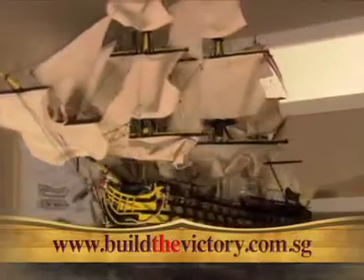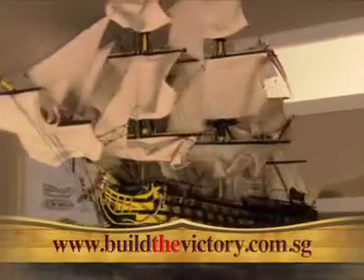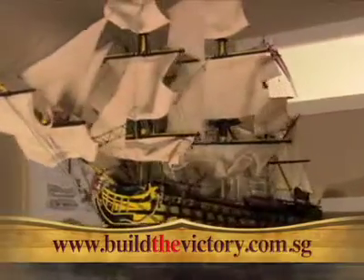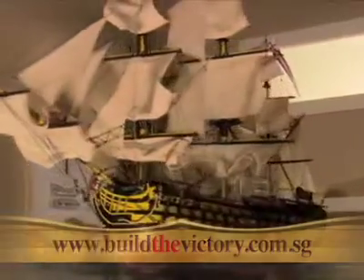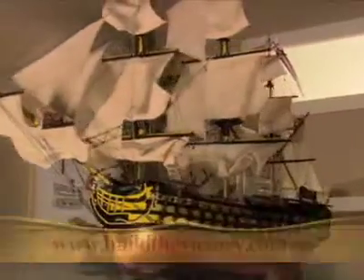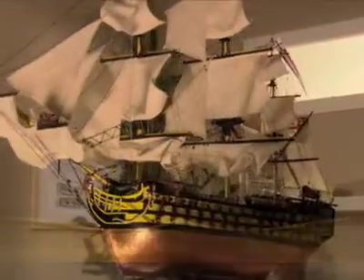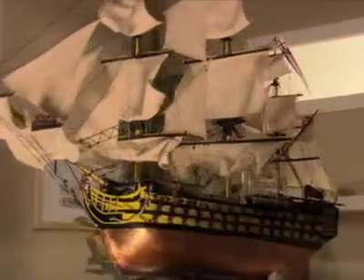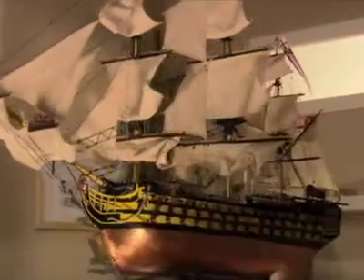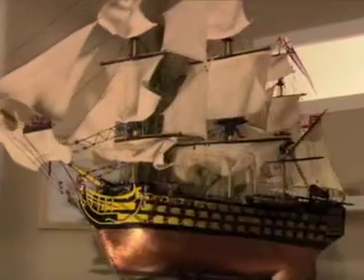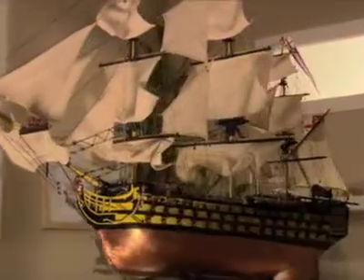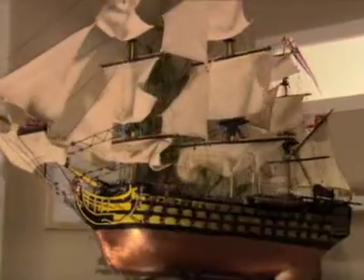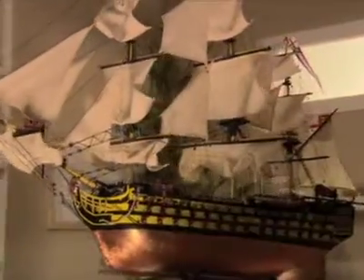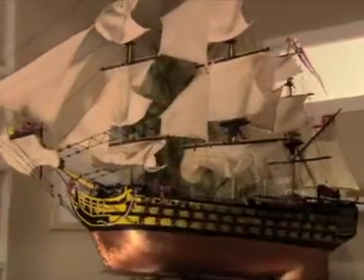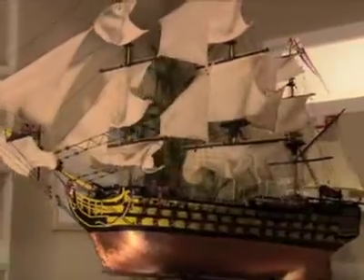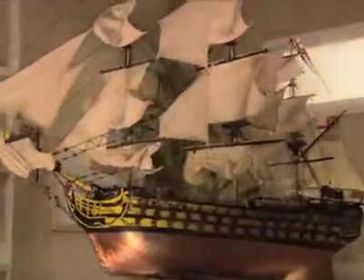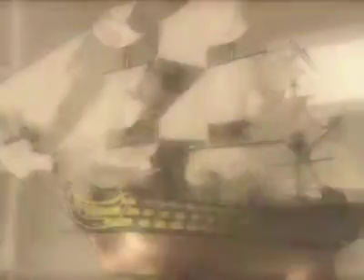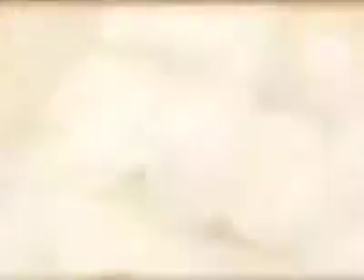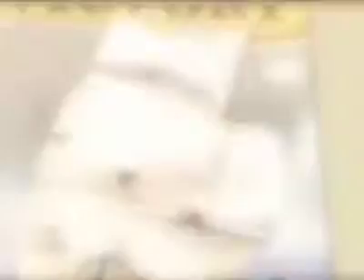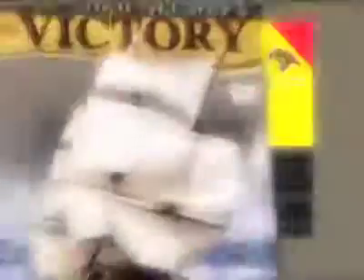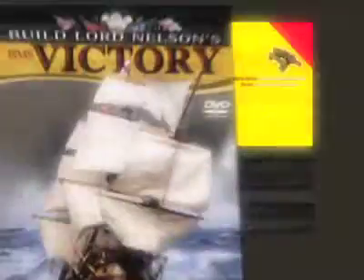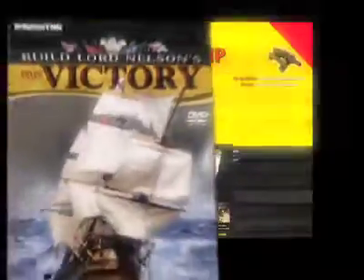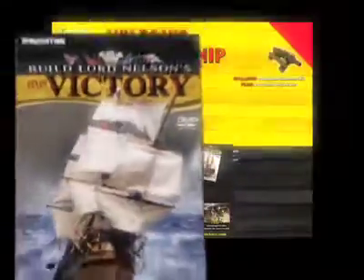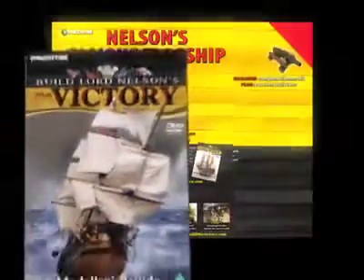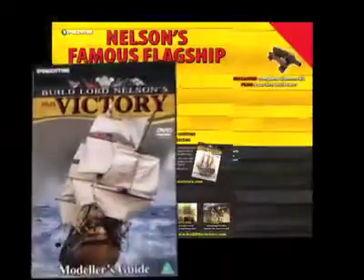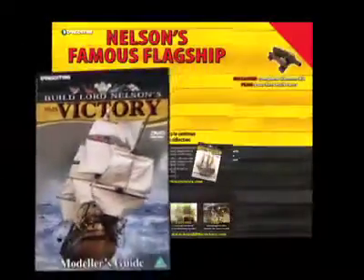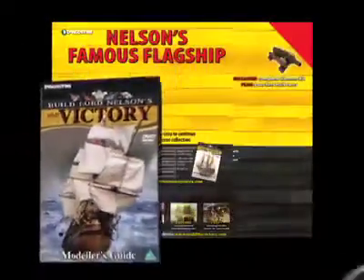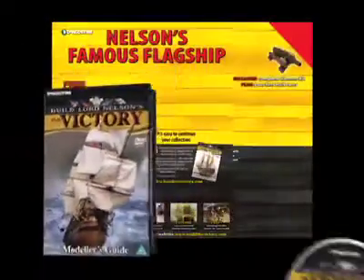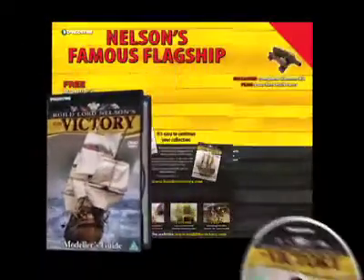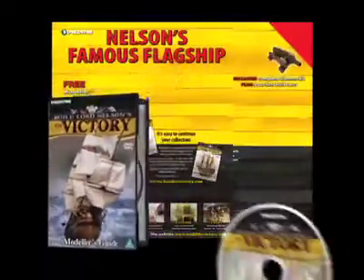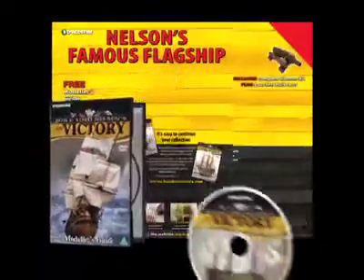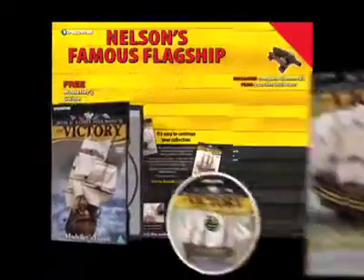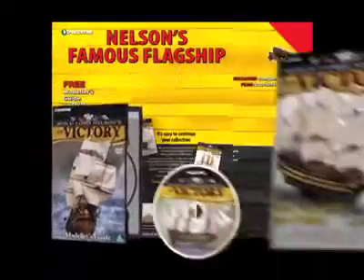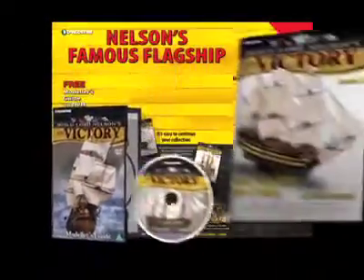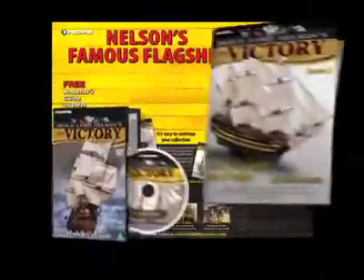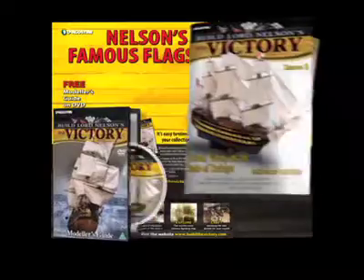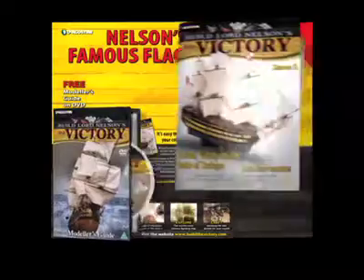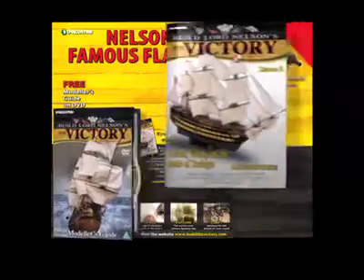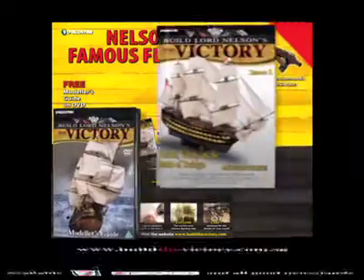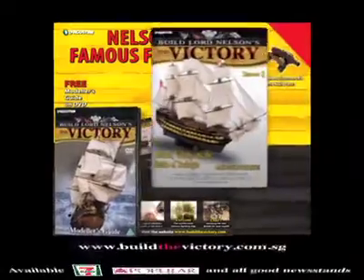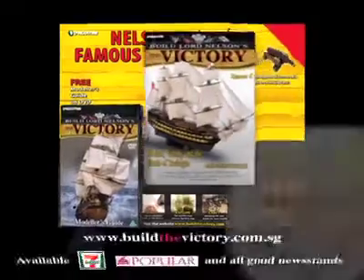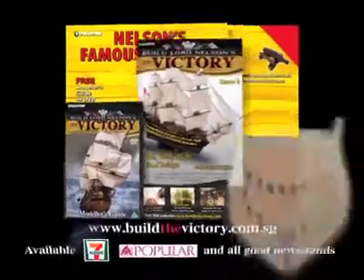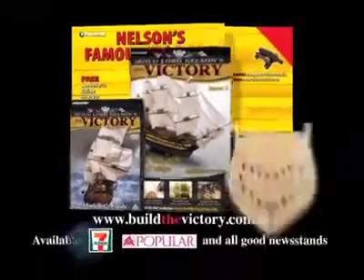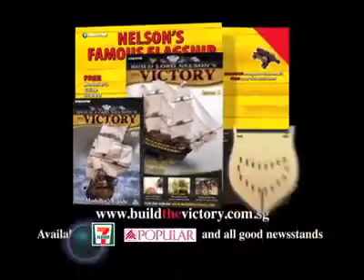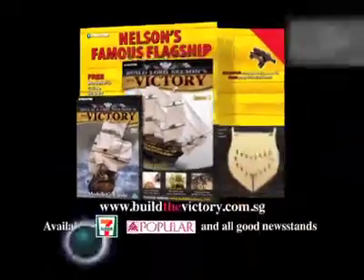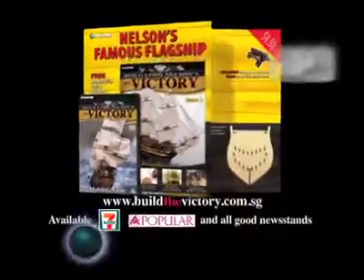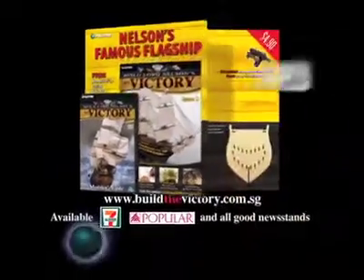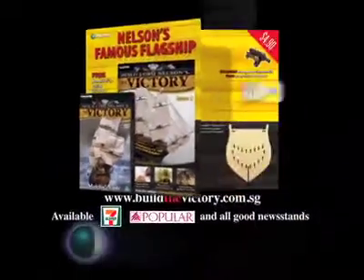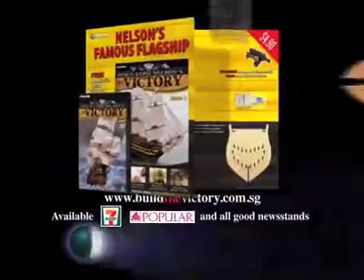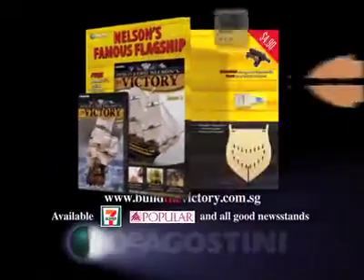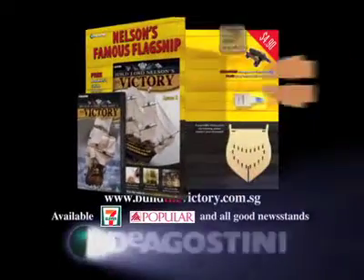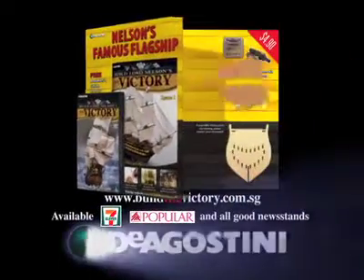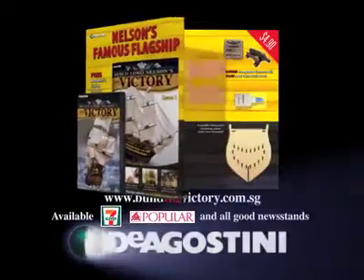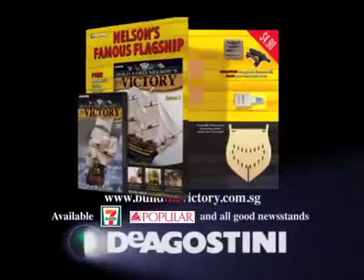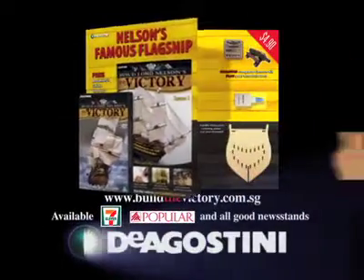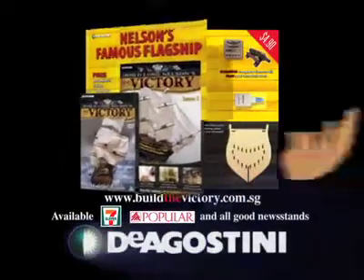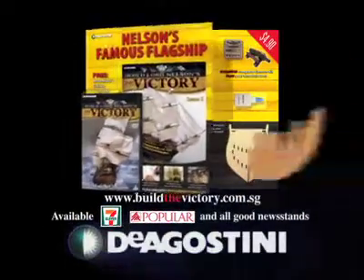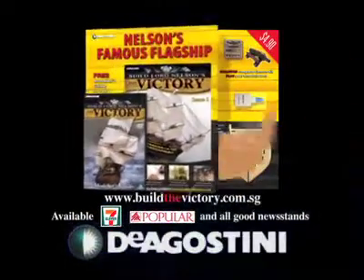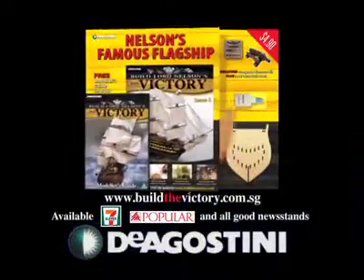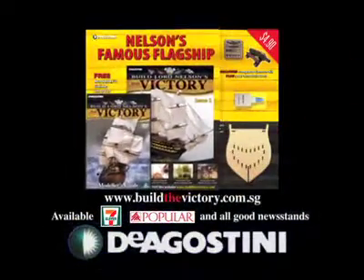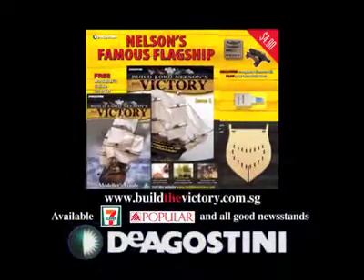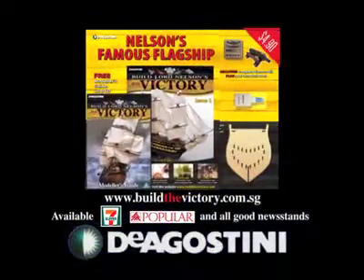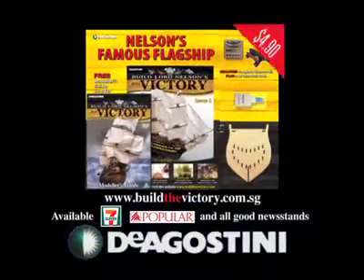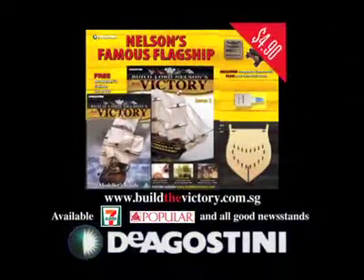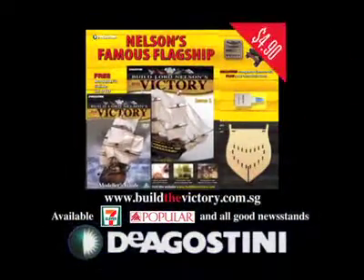Issue 1 at newsstands now, with your DVD guide, first magazine, hull pieces and cannon kit — all for just £4.90.